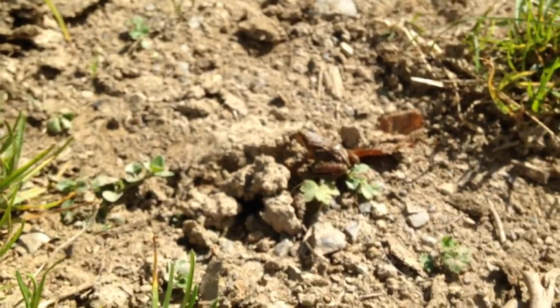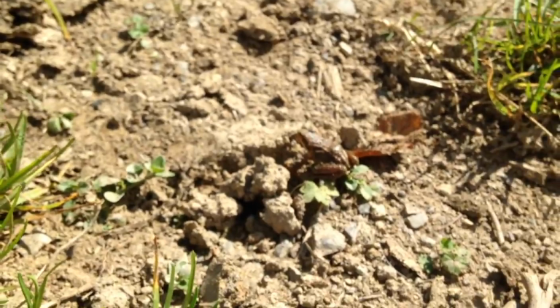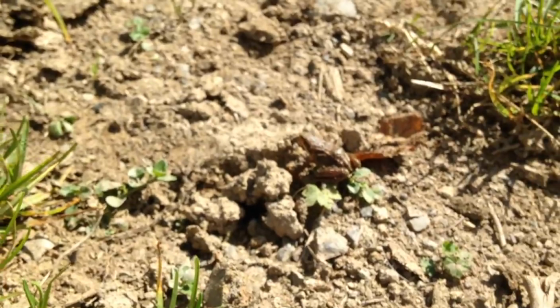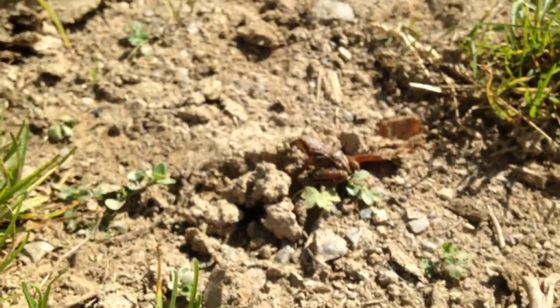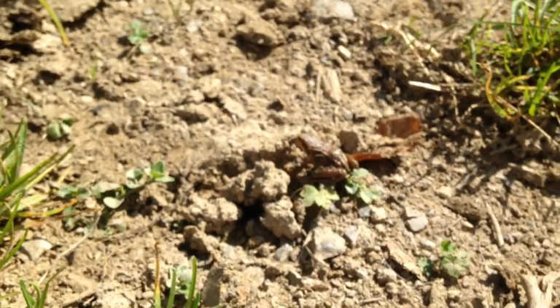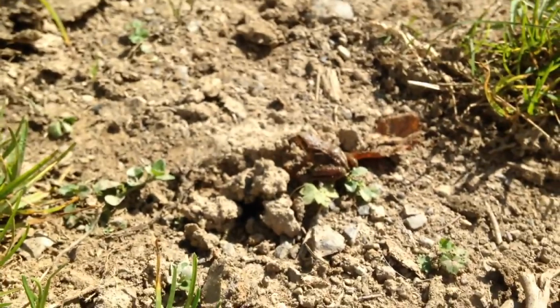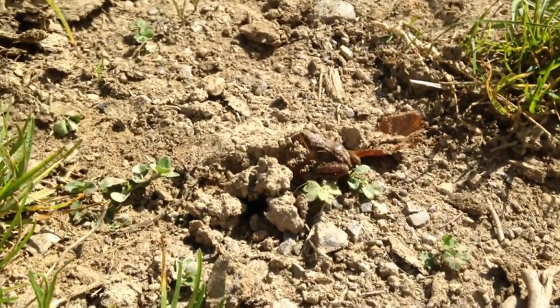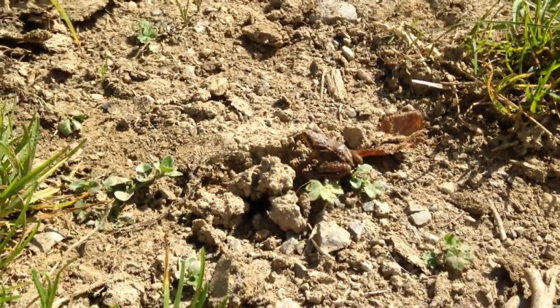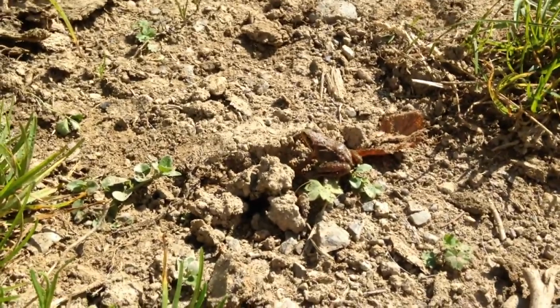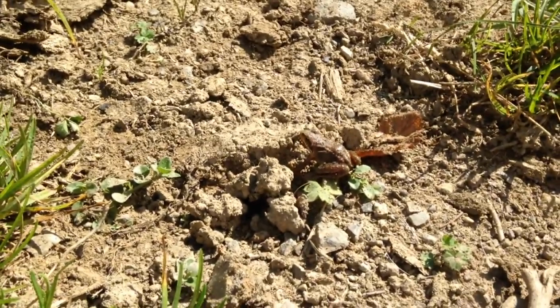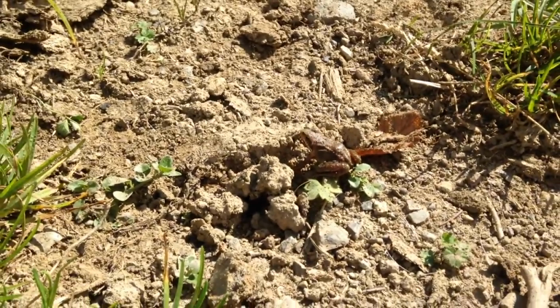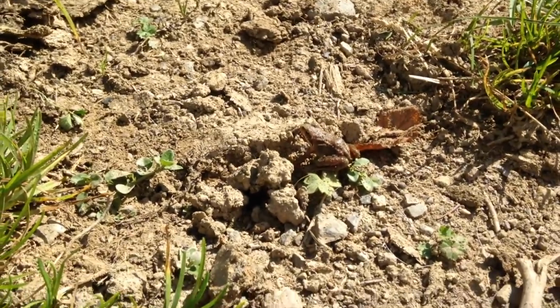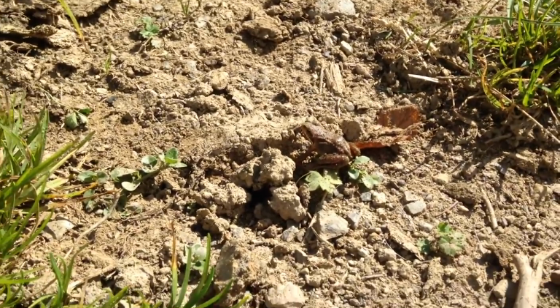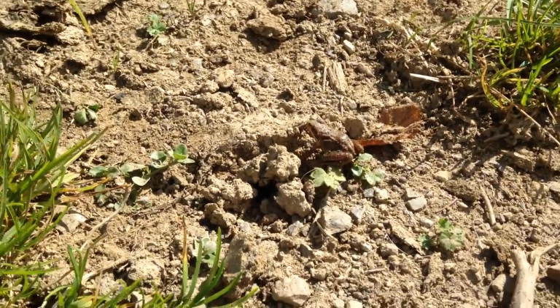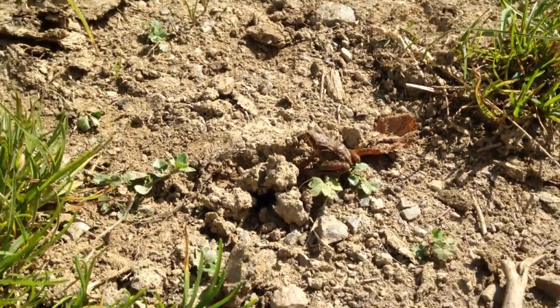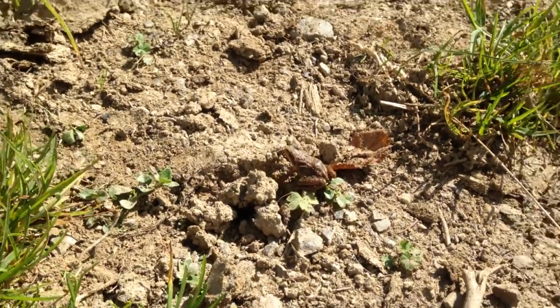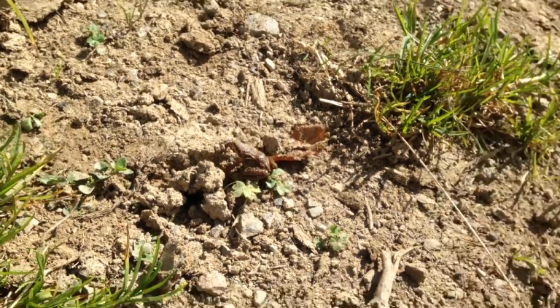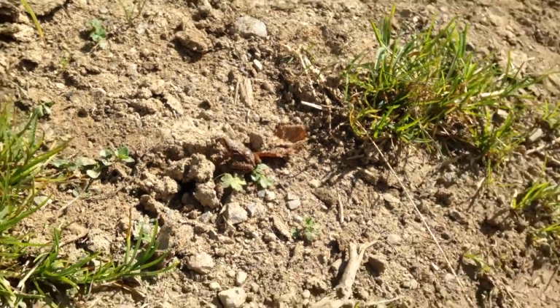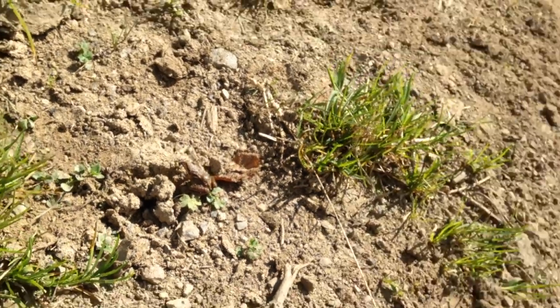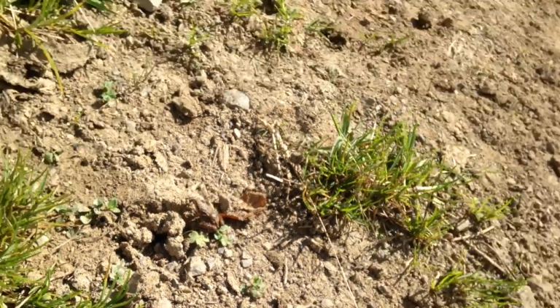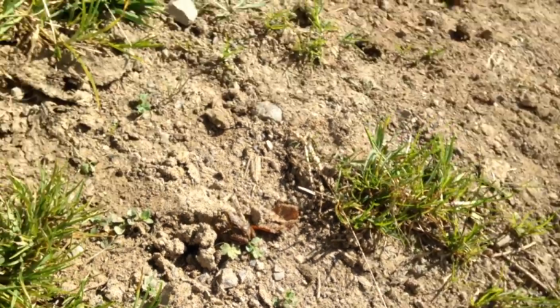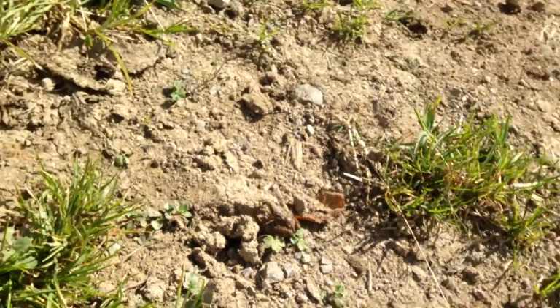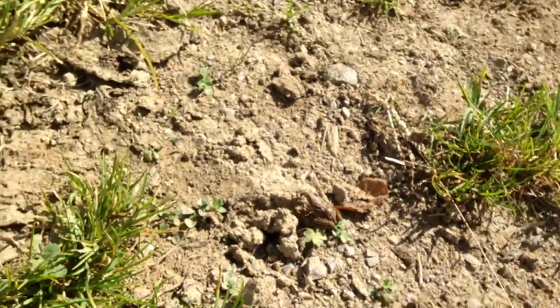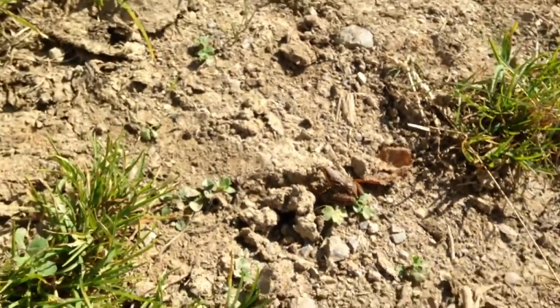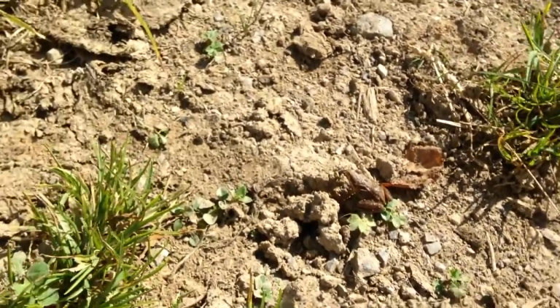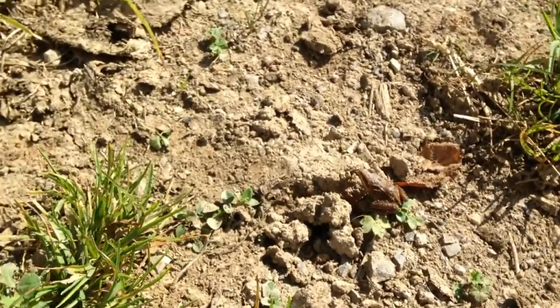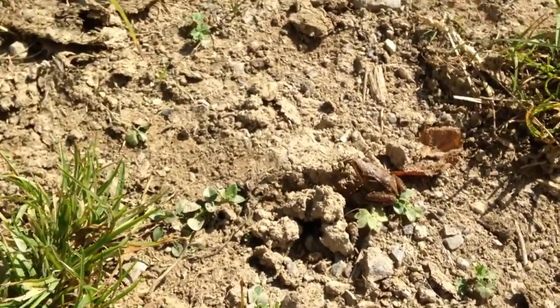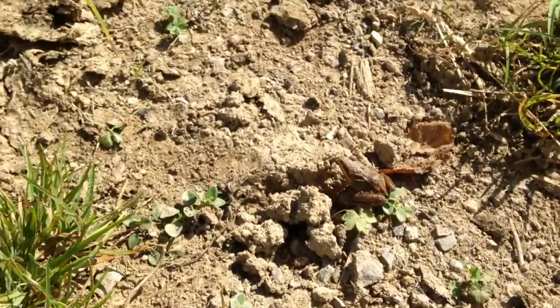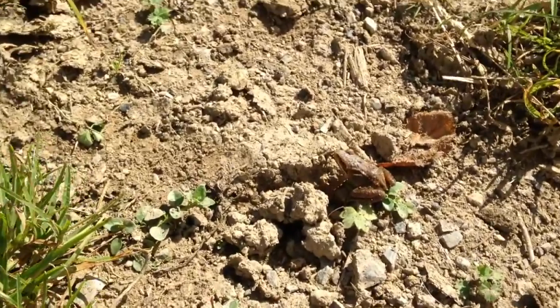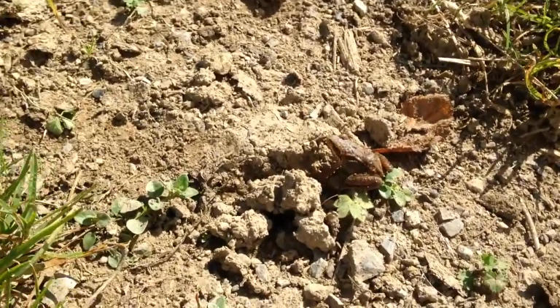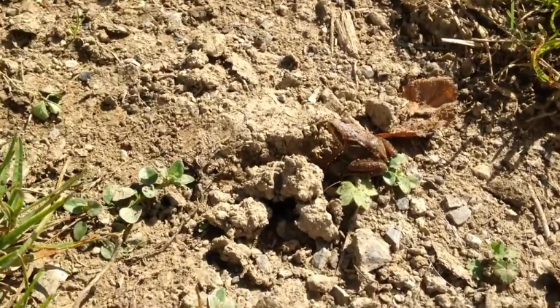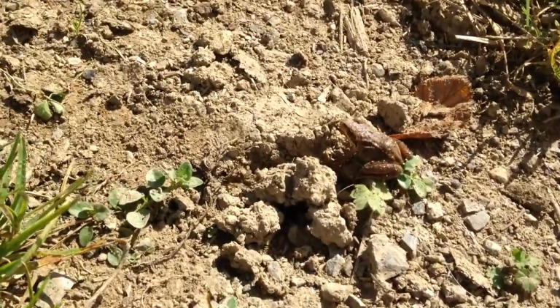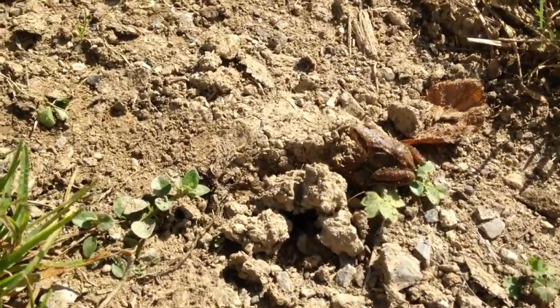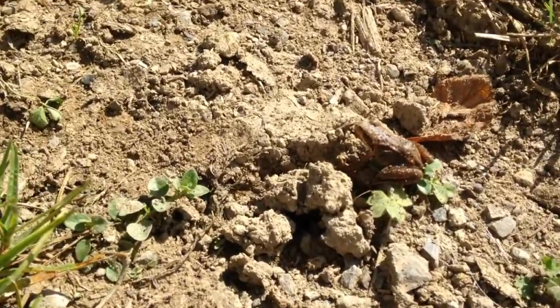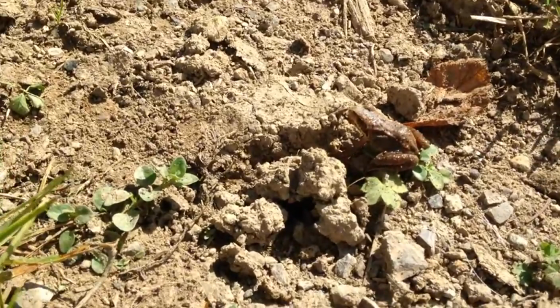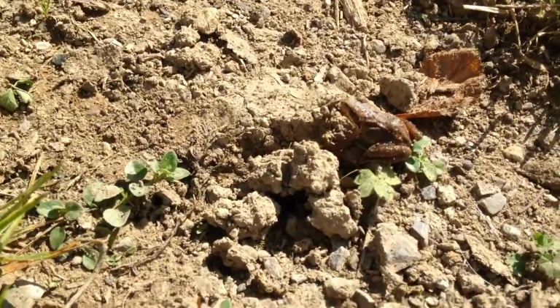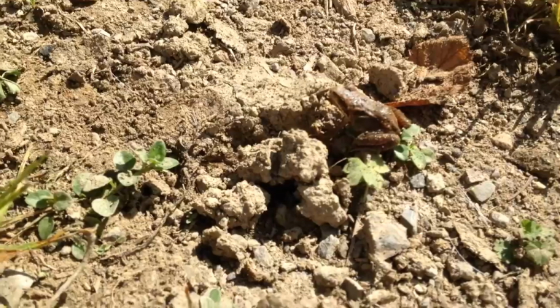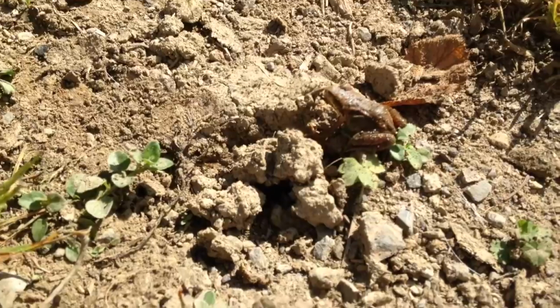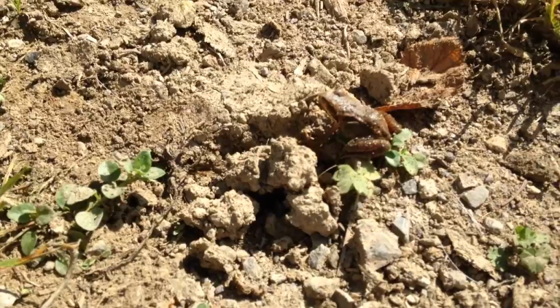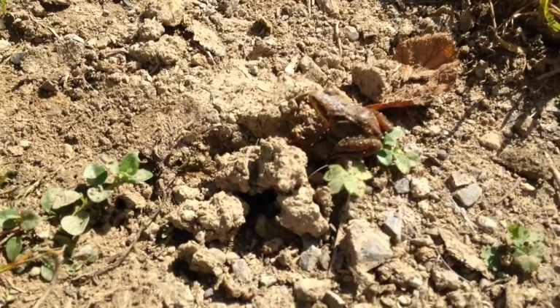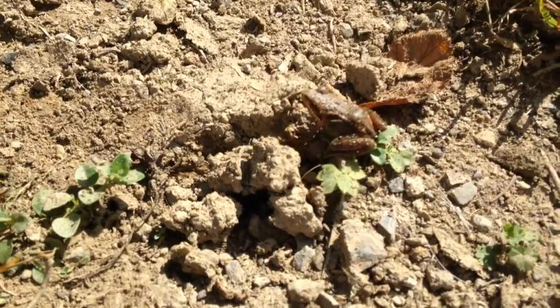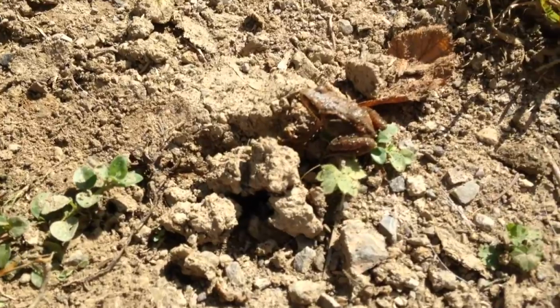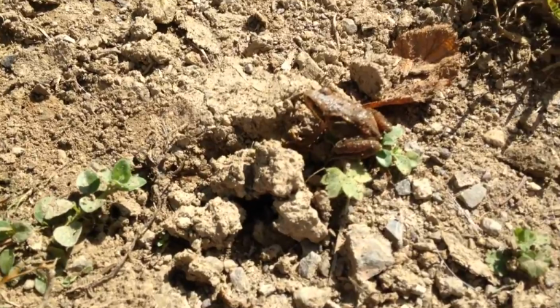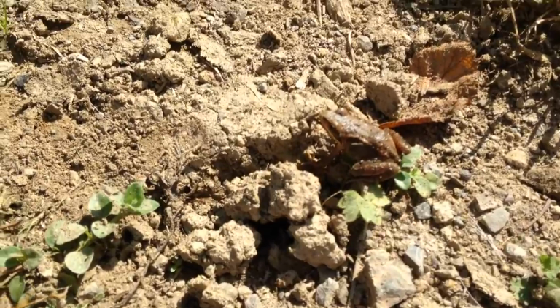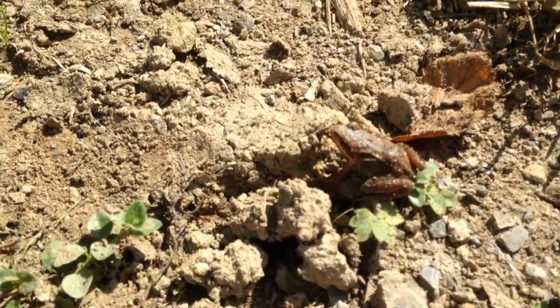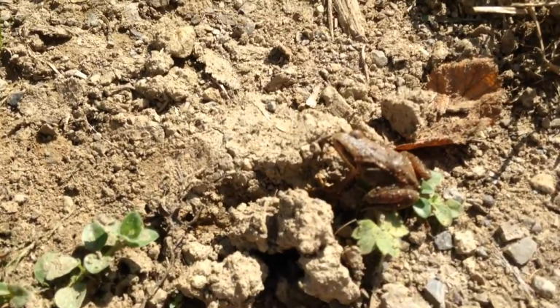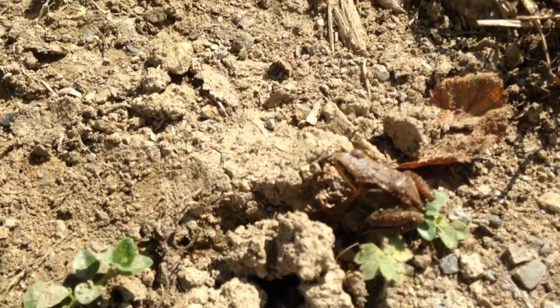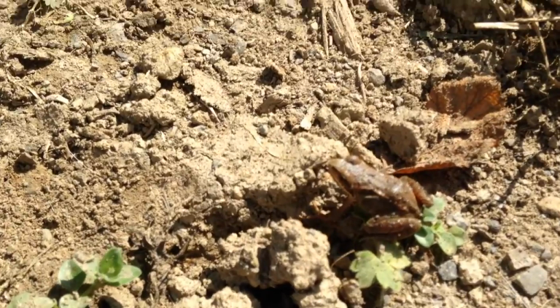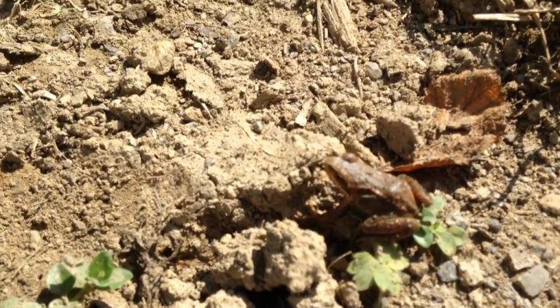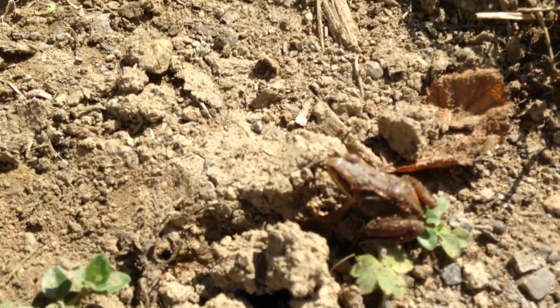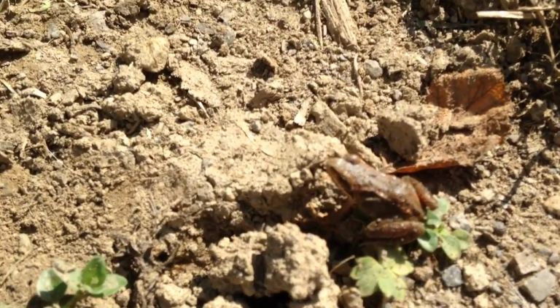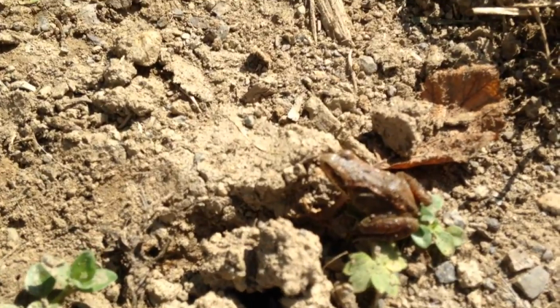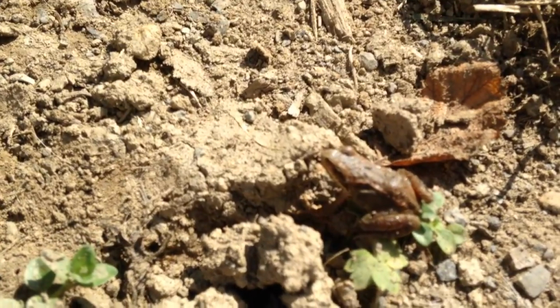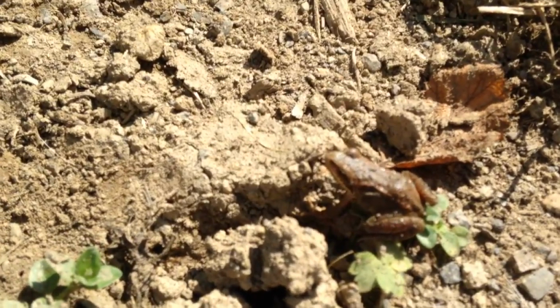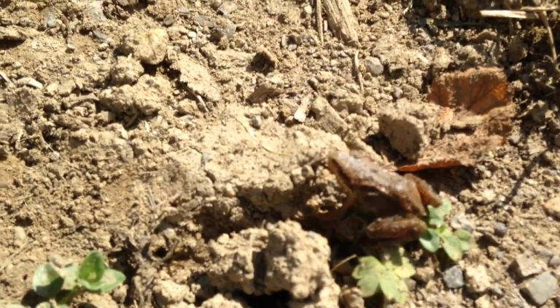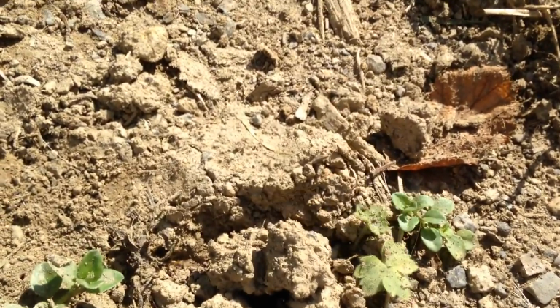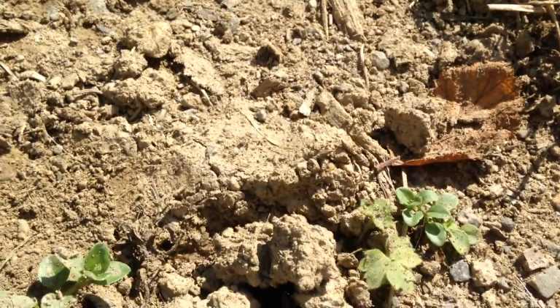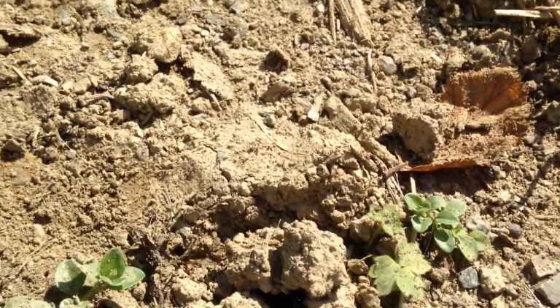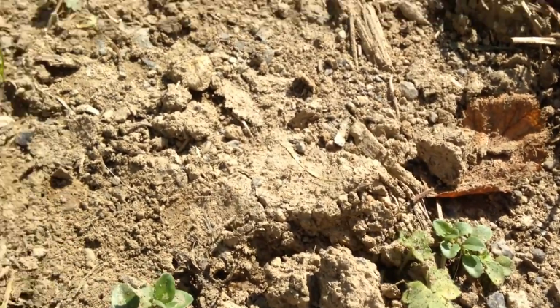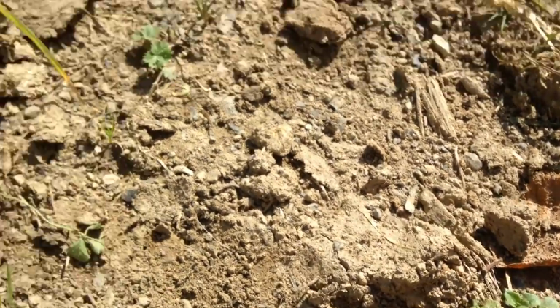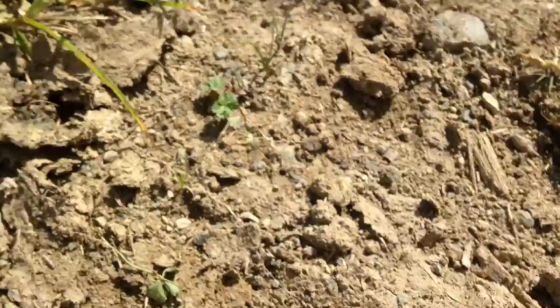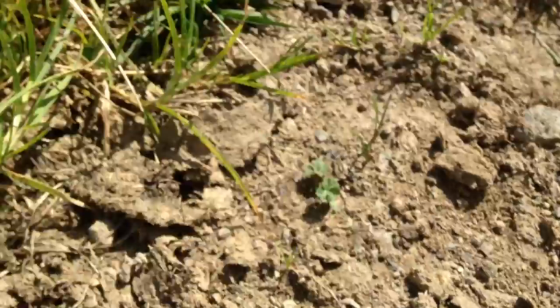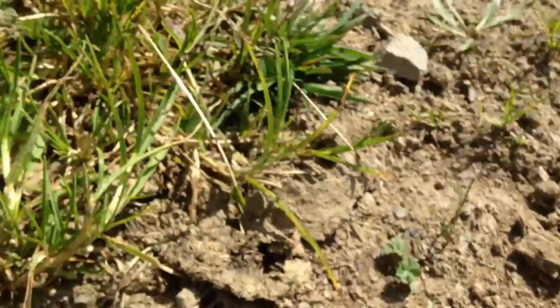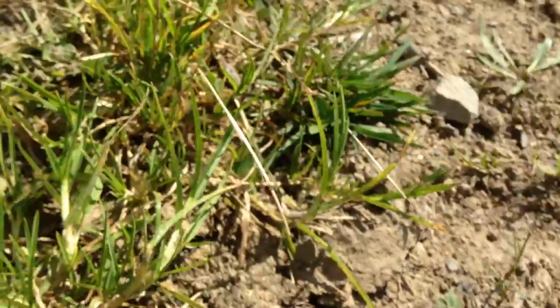A little froggy, but it was too fast and too small. I couldn't catch it on camera properly.